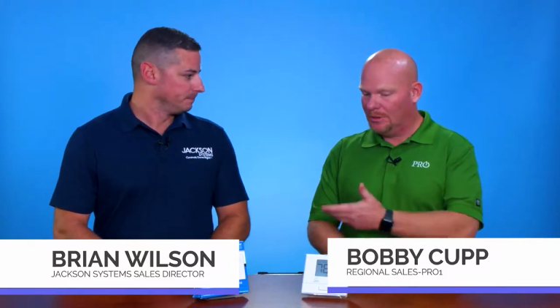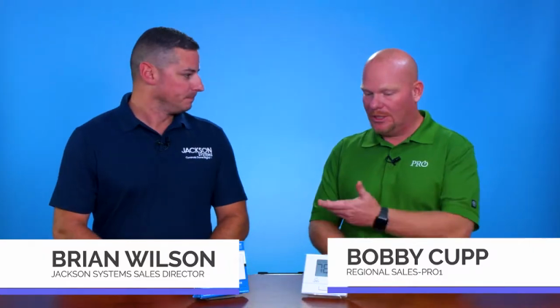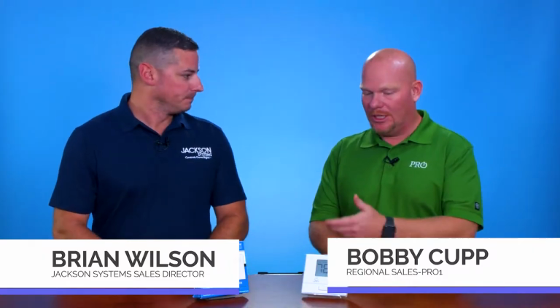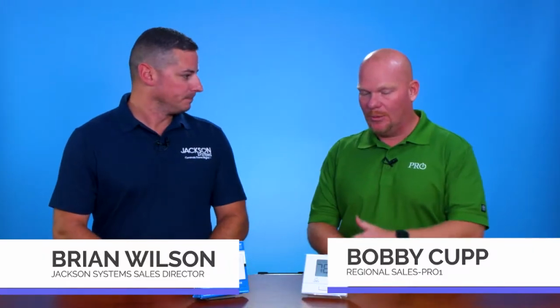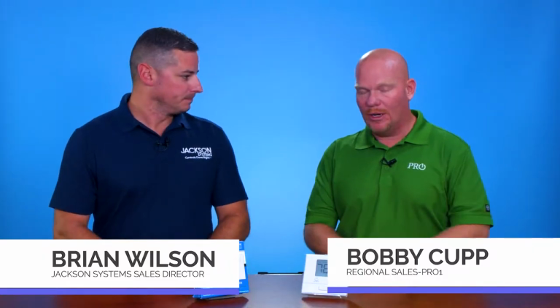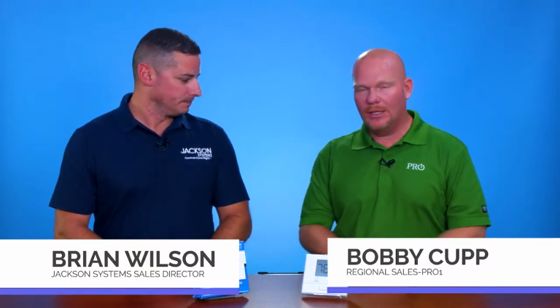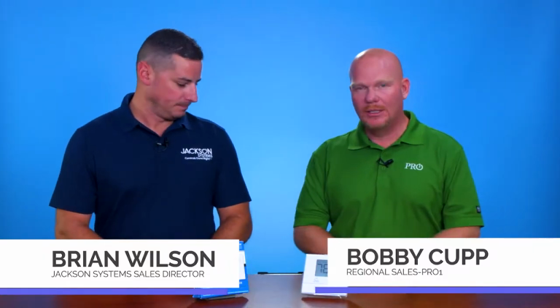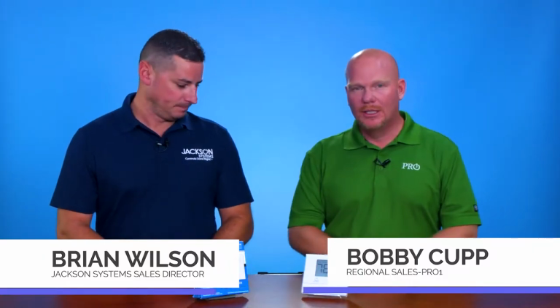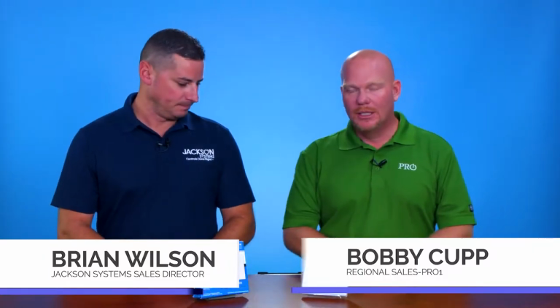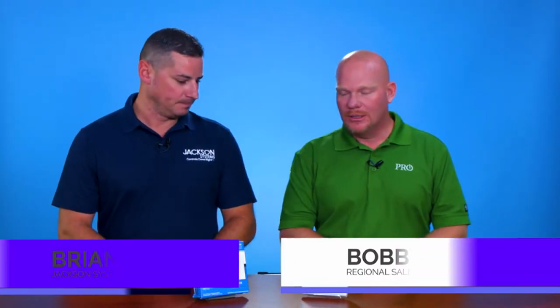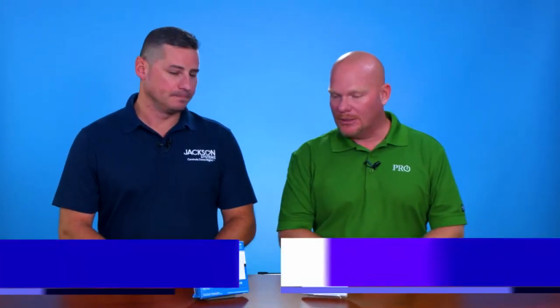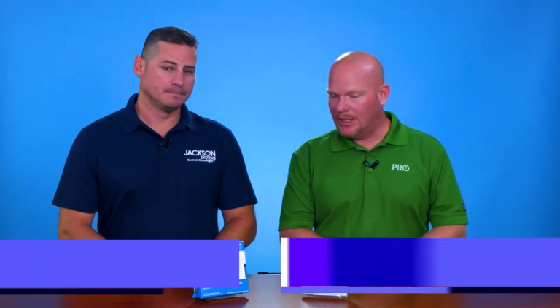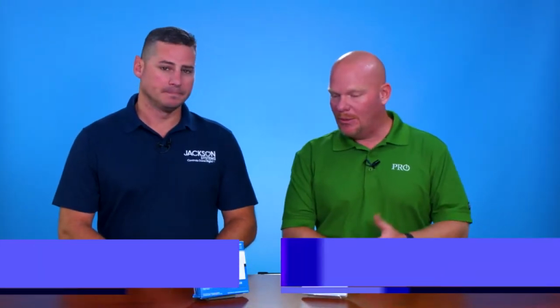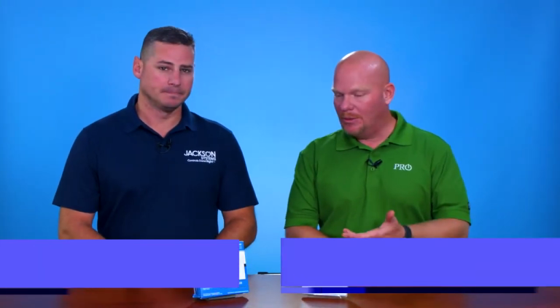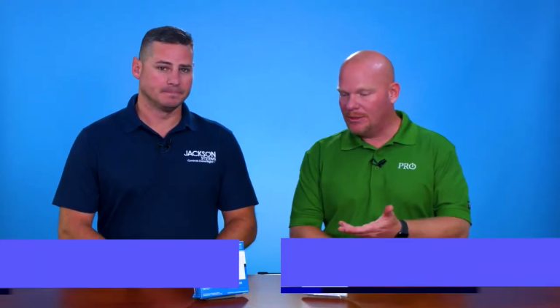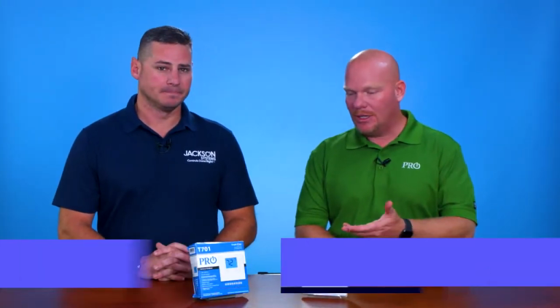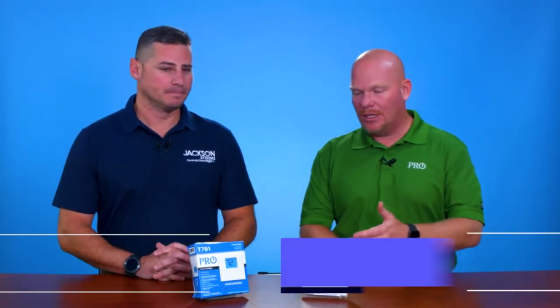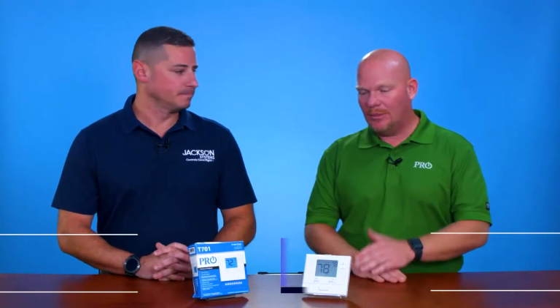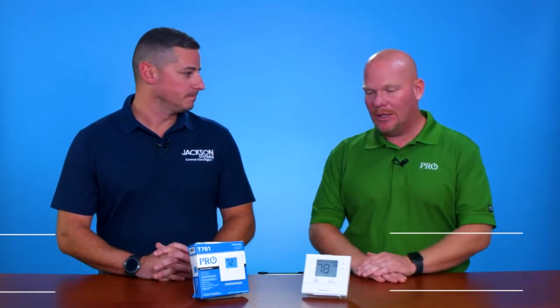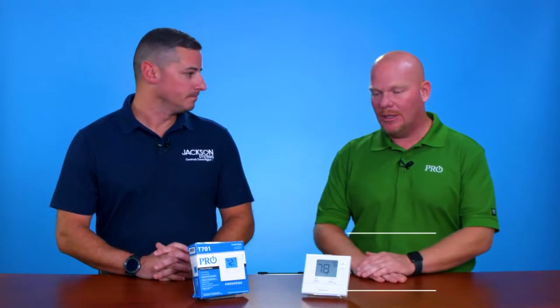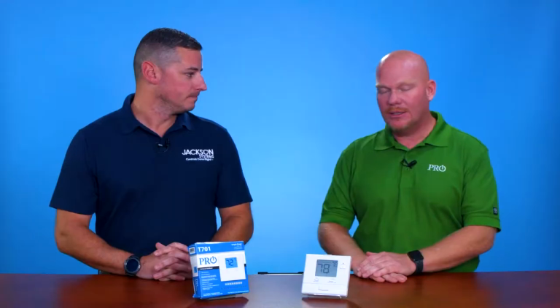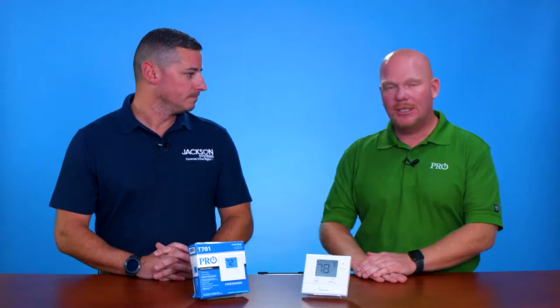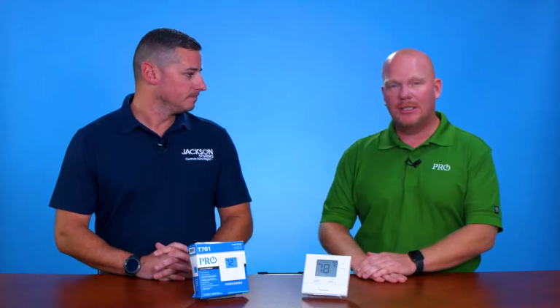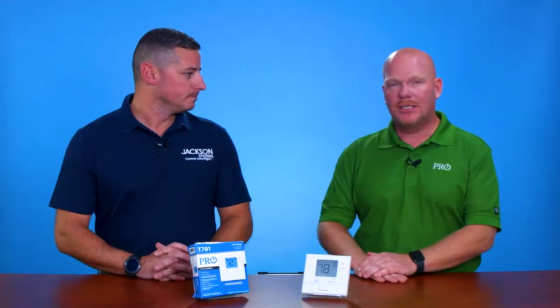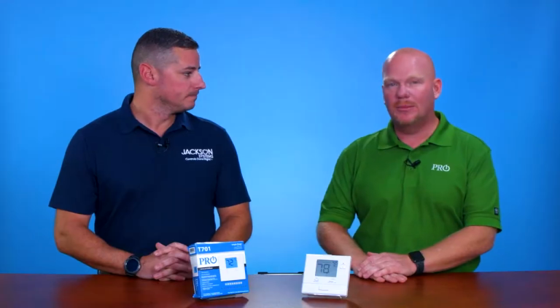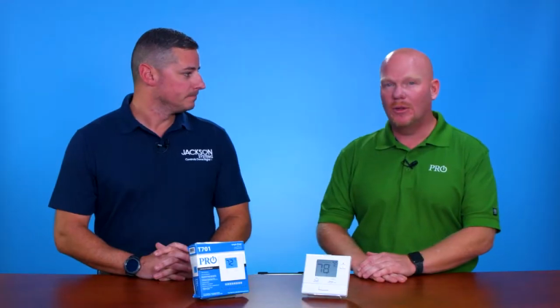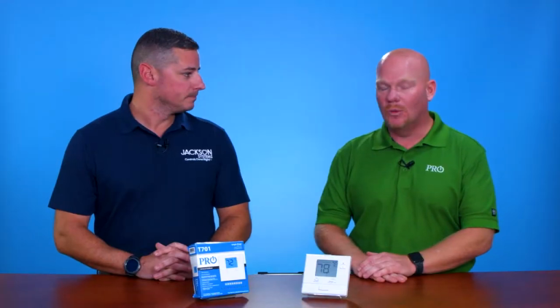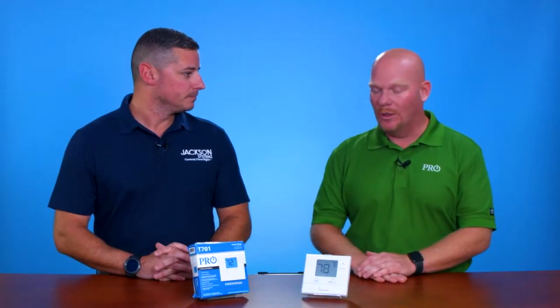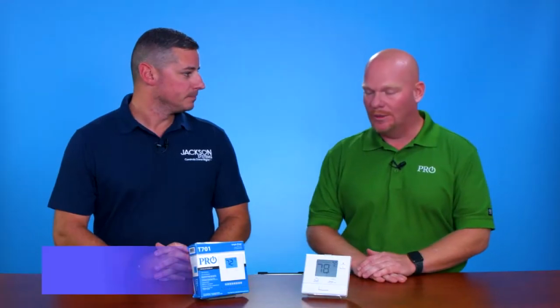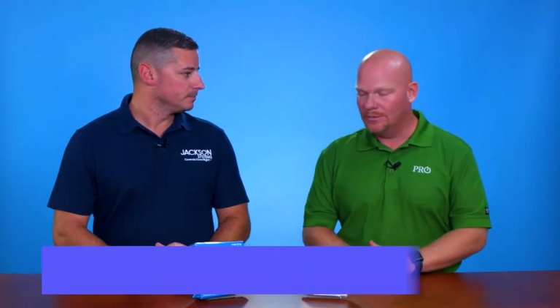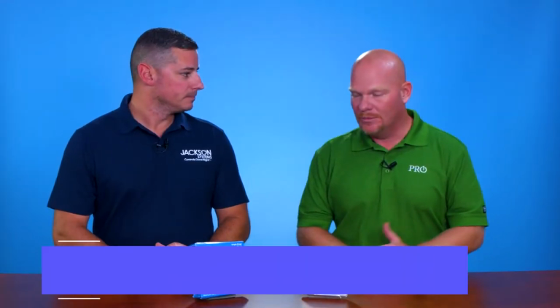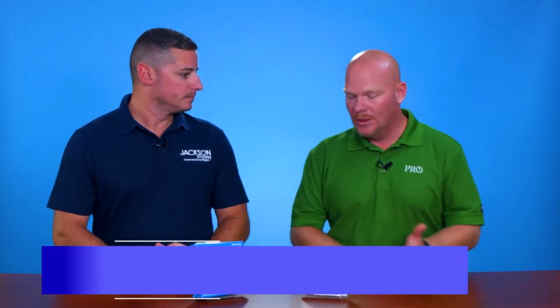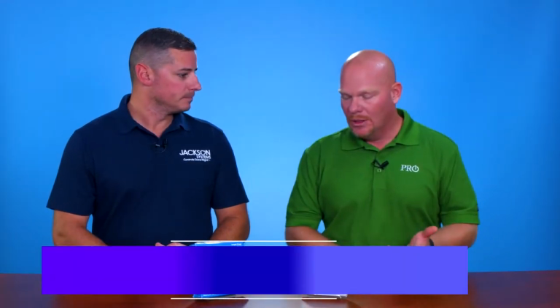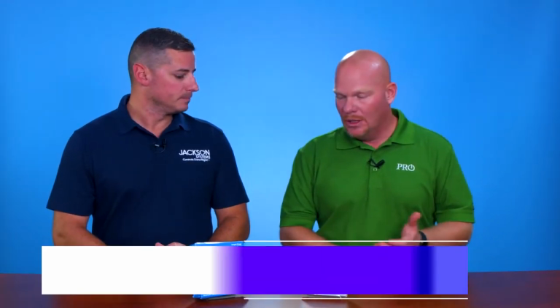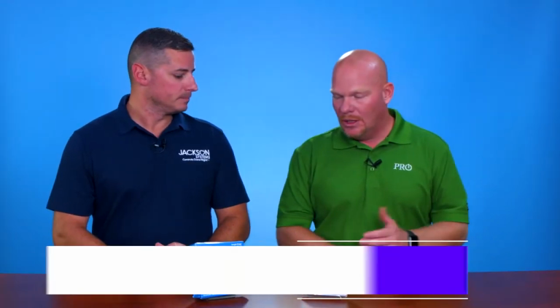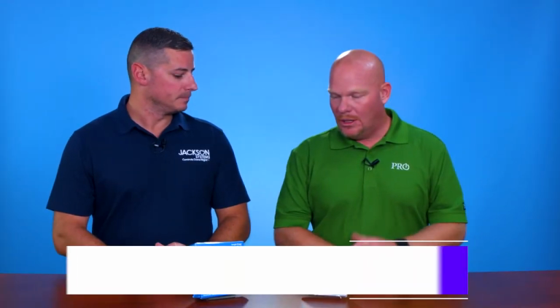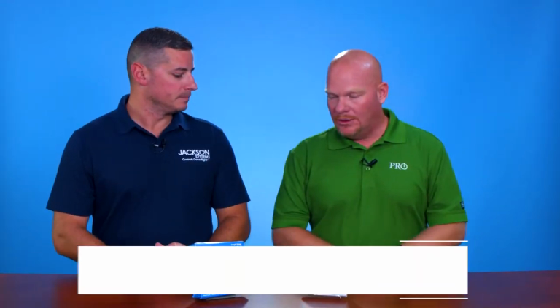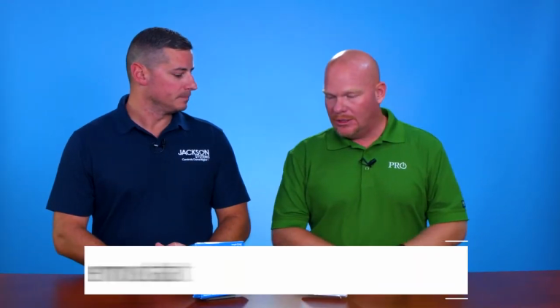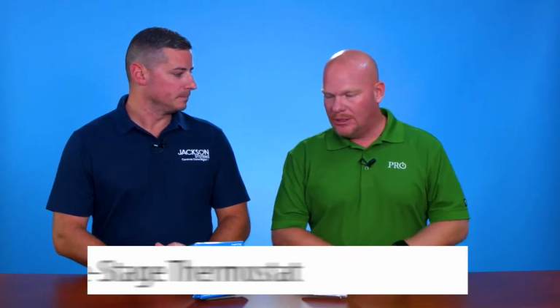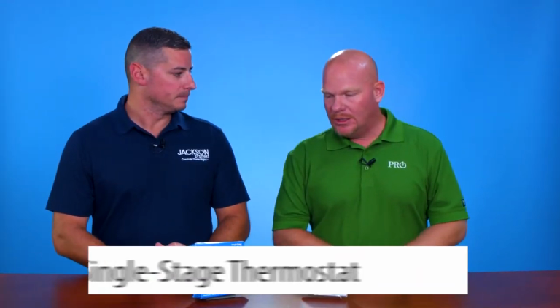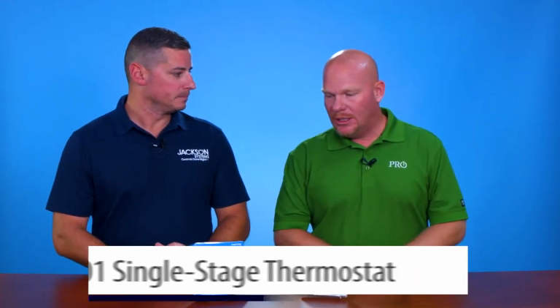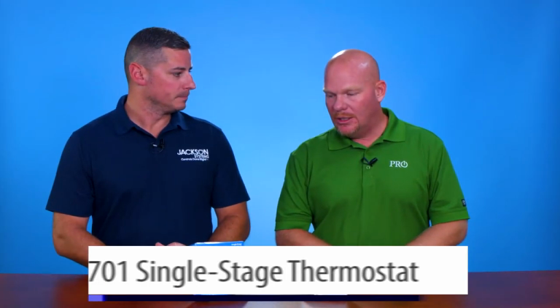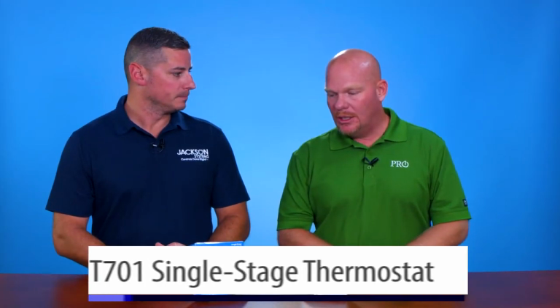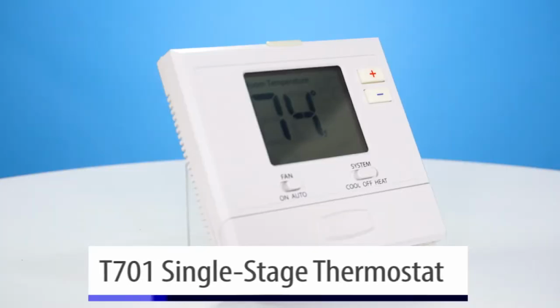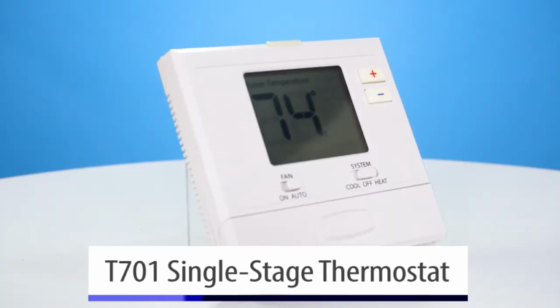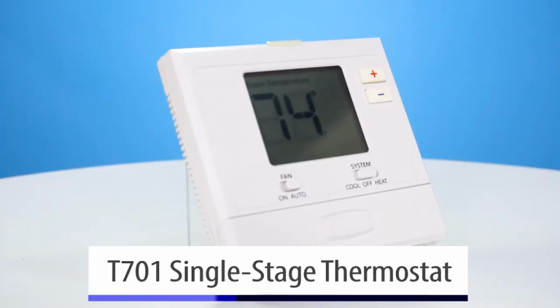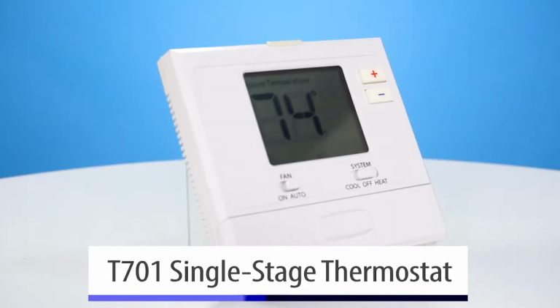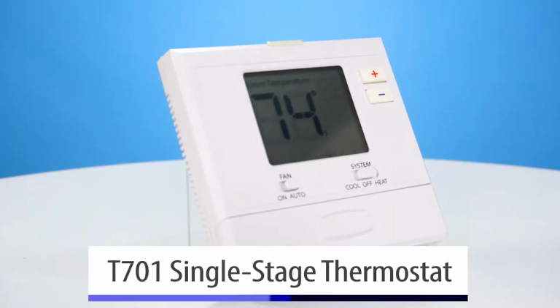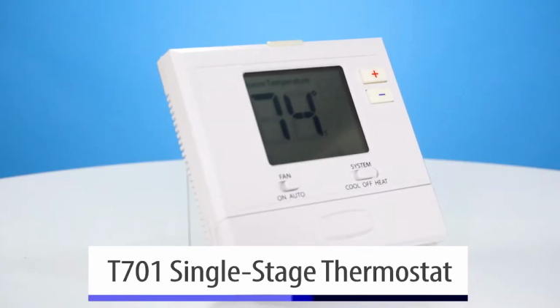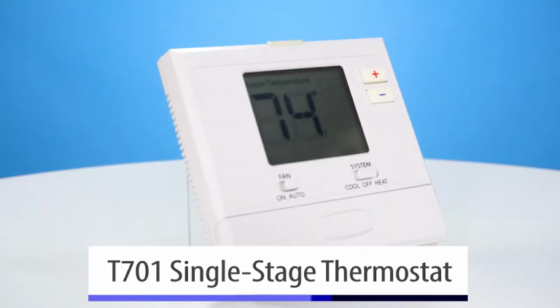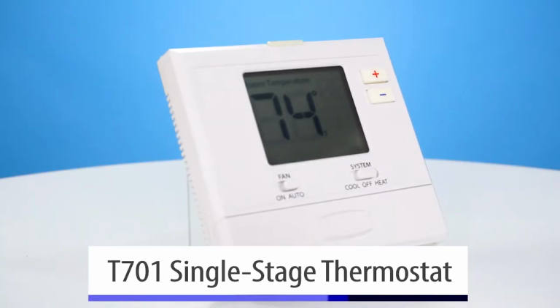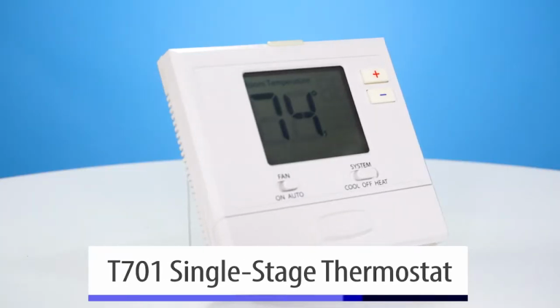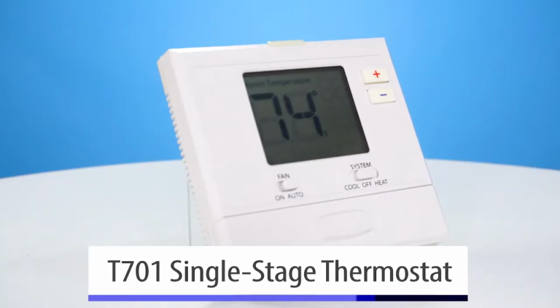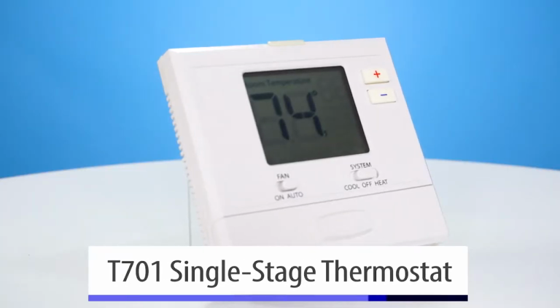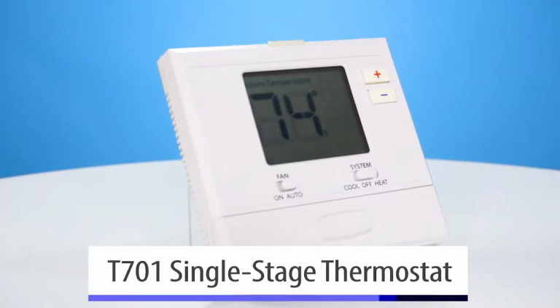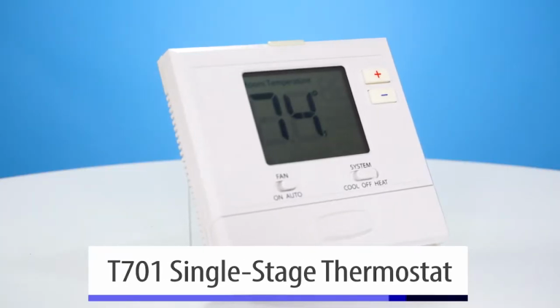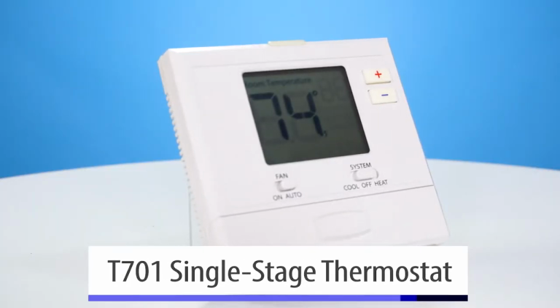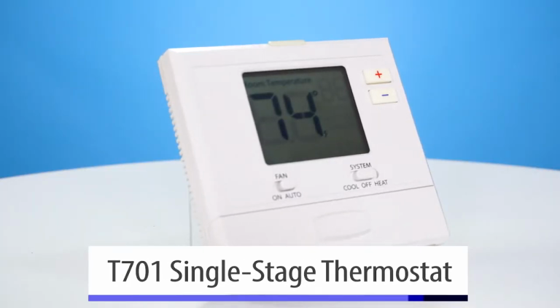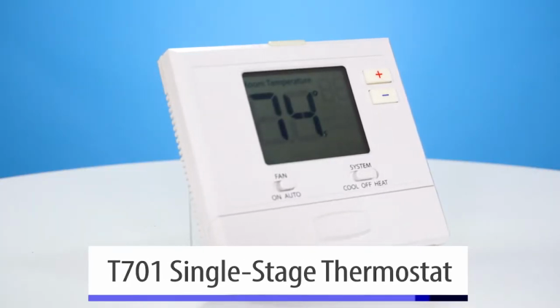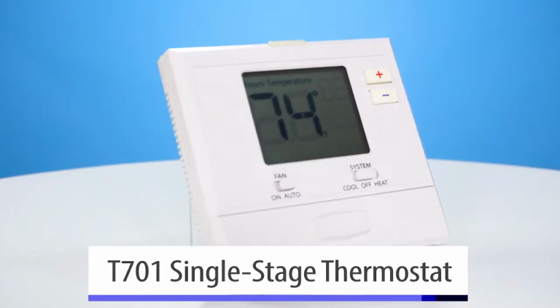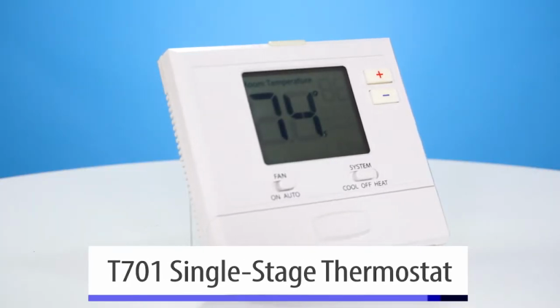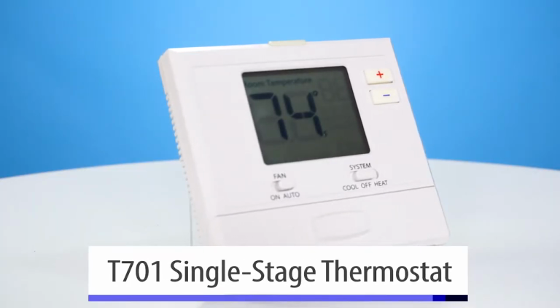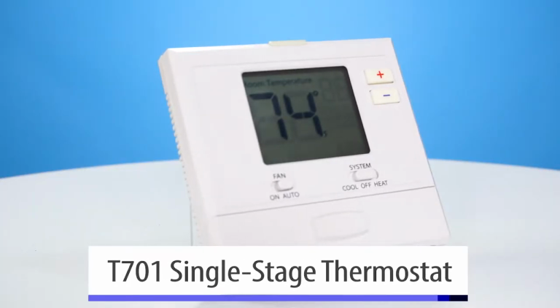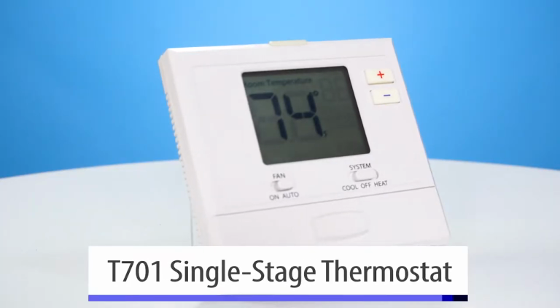Well, thank you Brian. So today we're going to talk about our T701. This is a one heat, one cool, non-programmable thermostat.